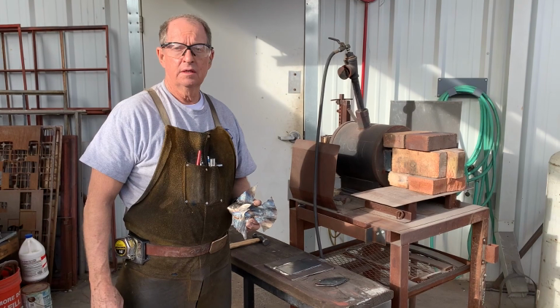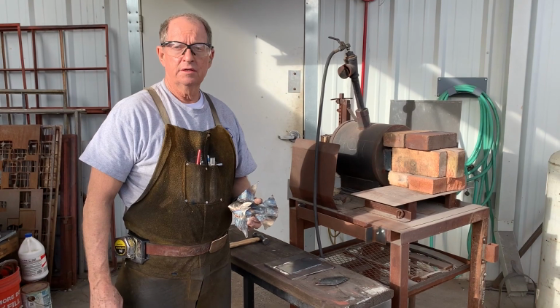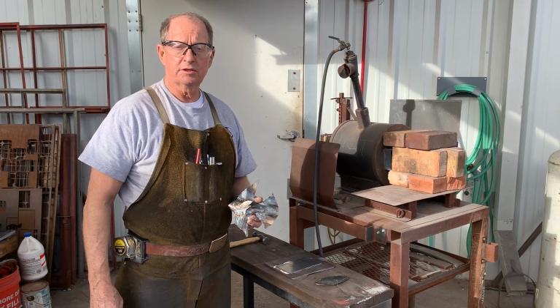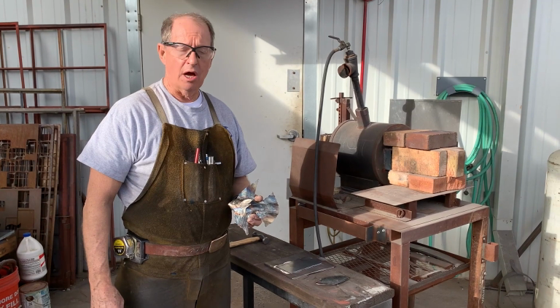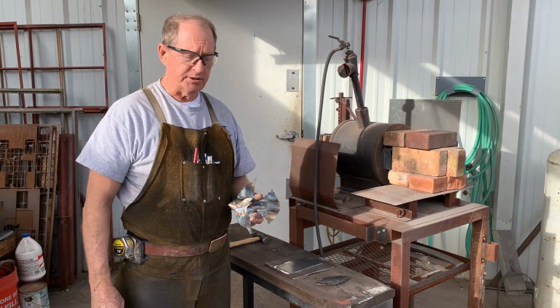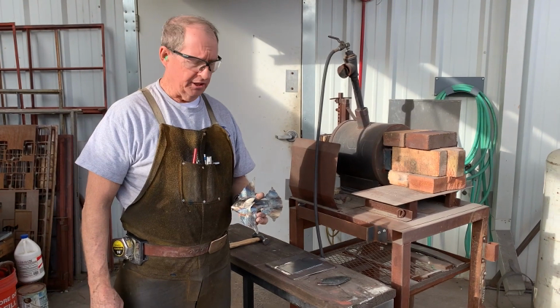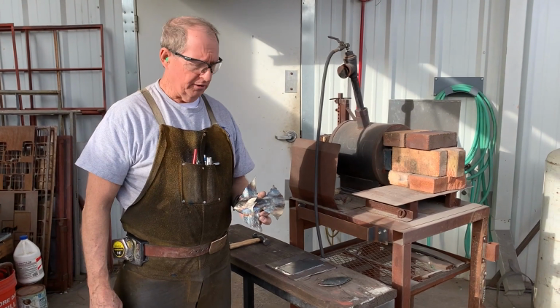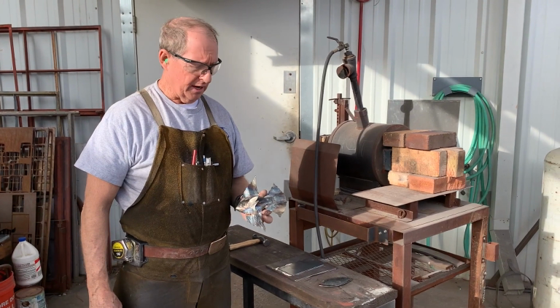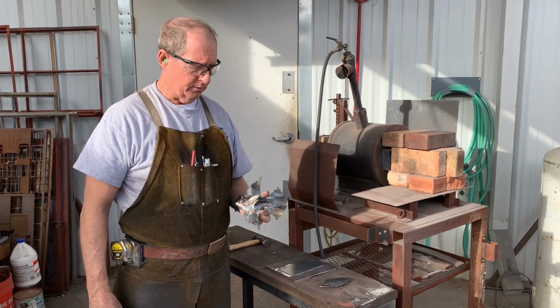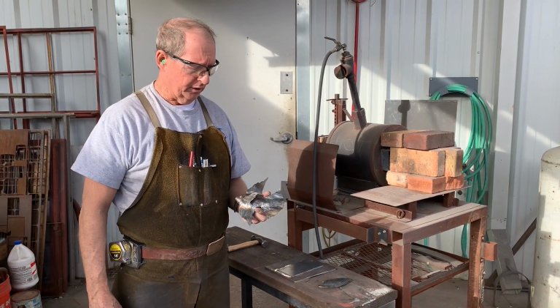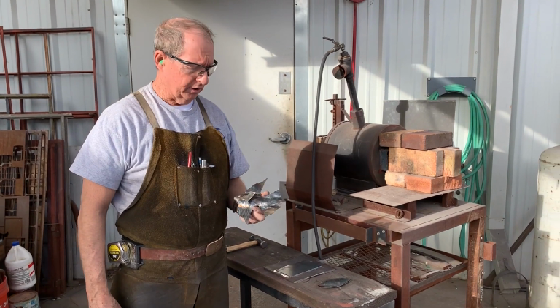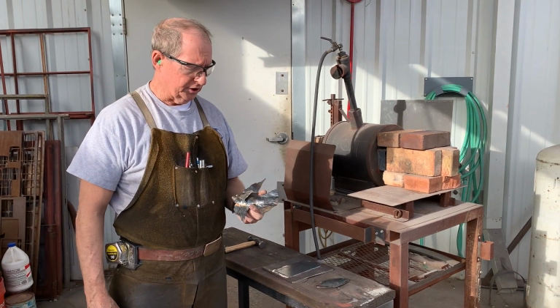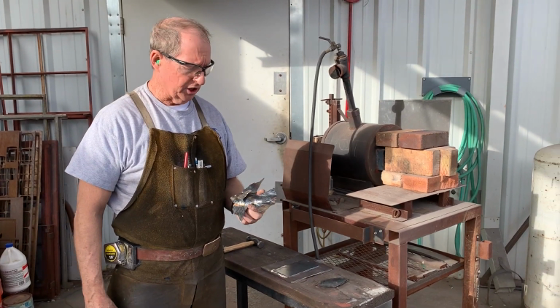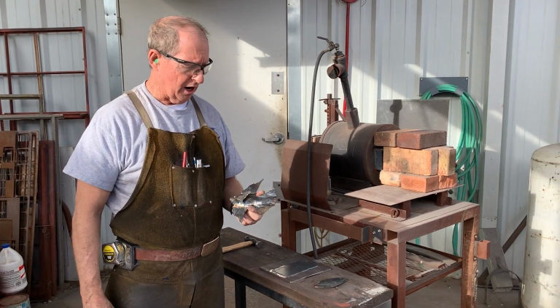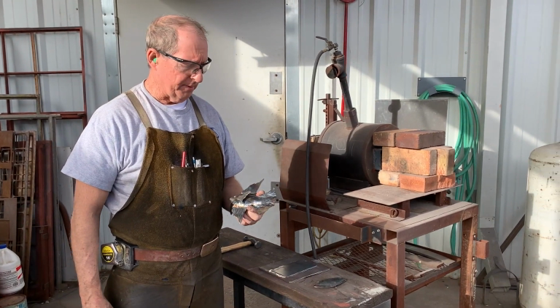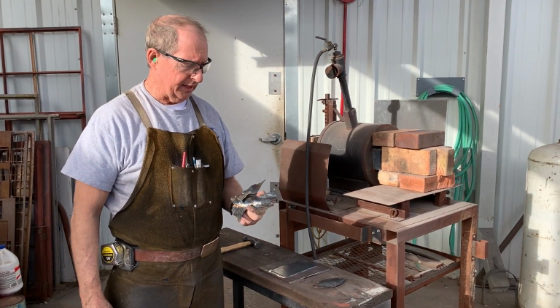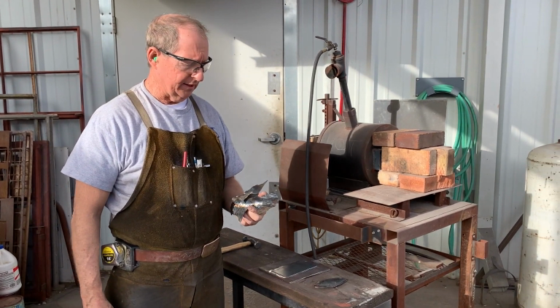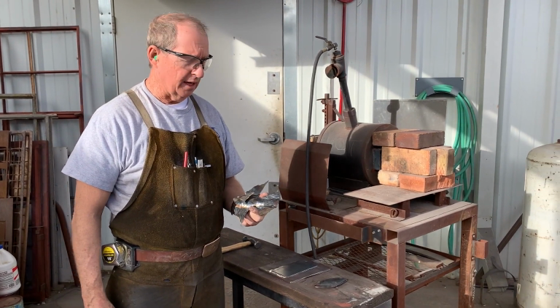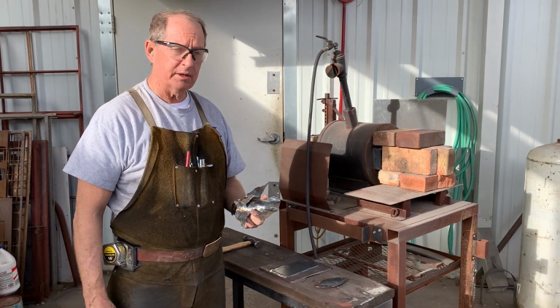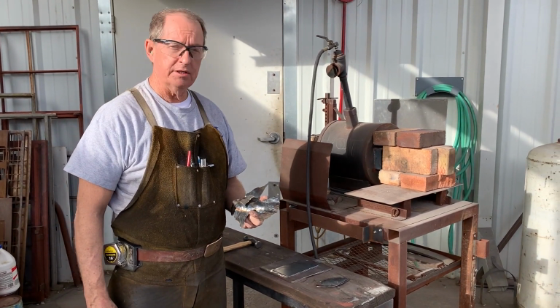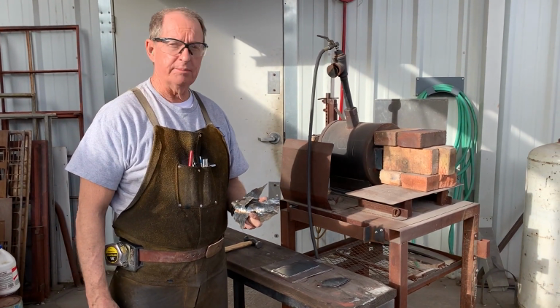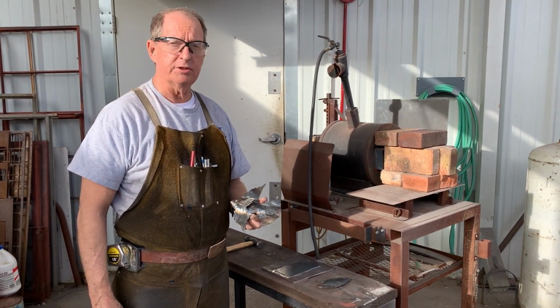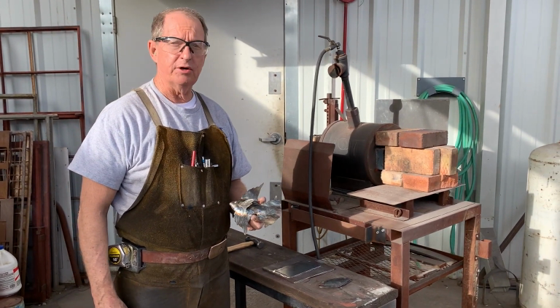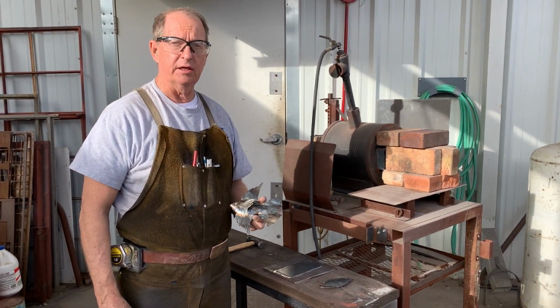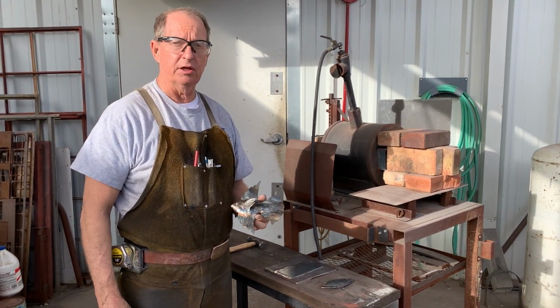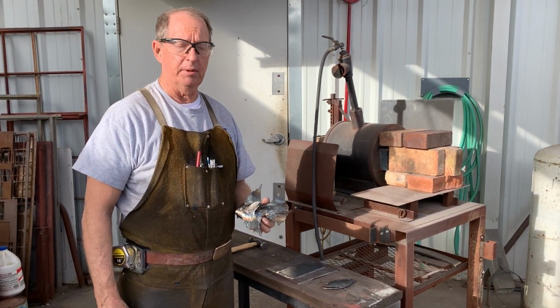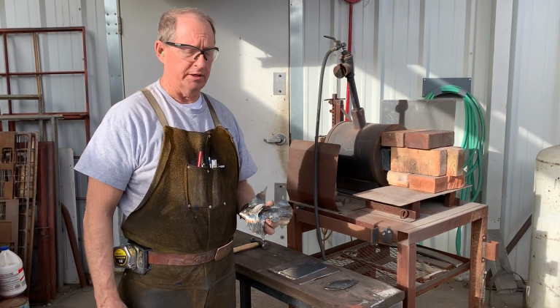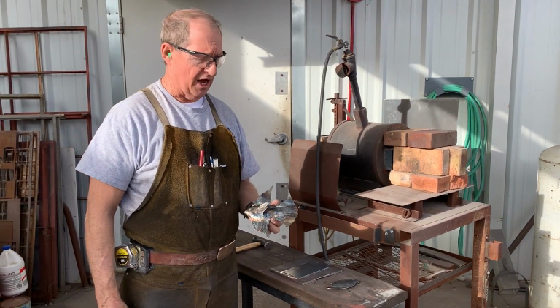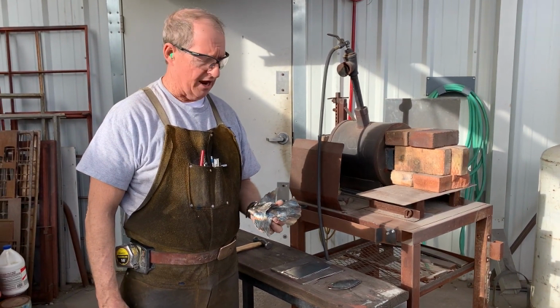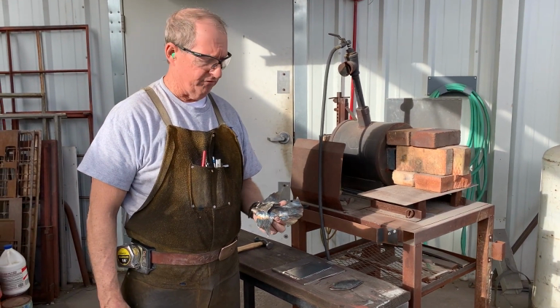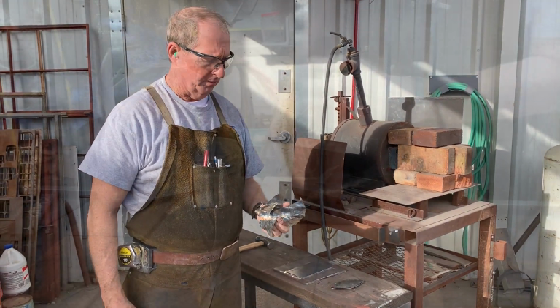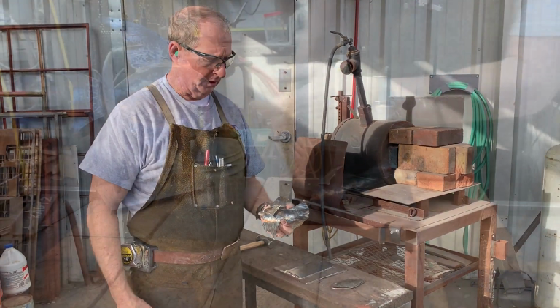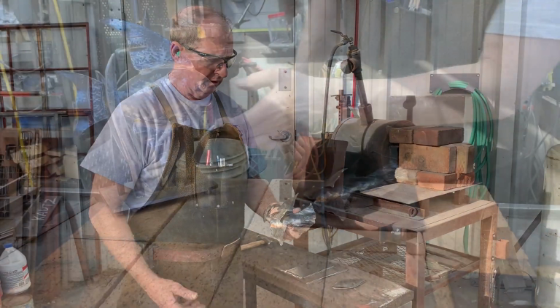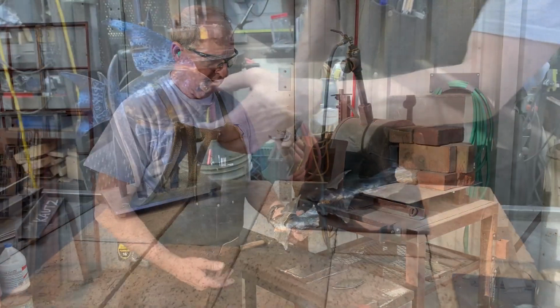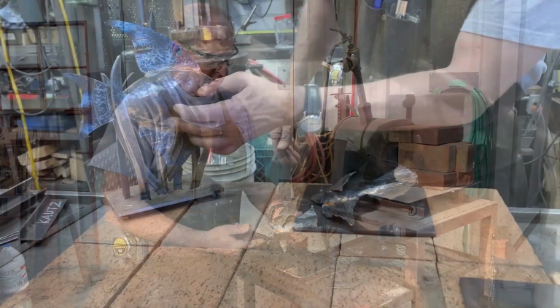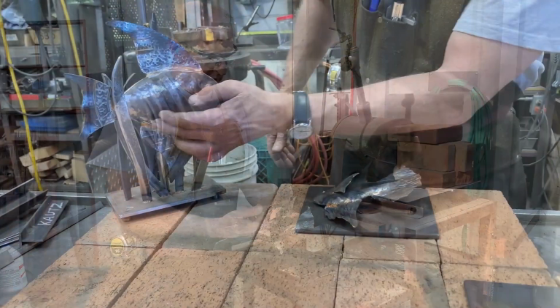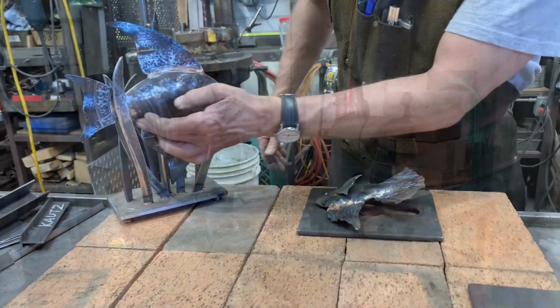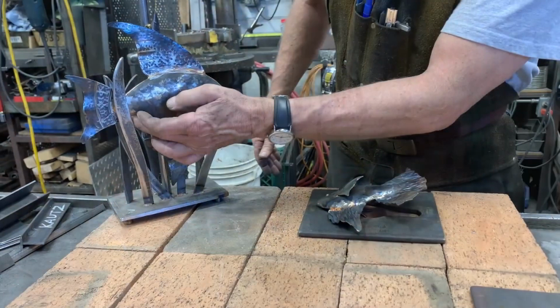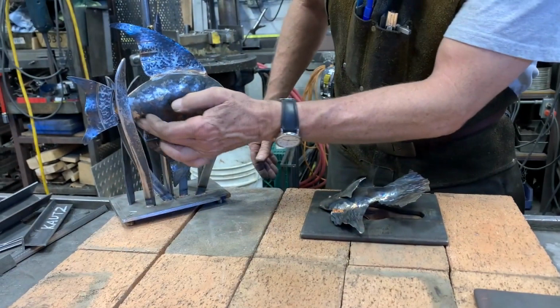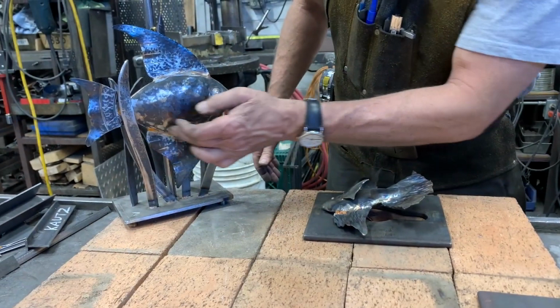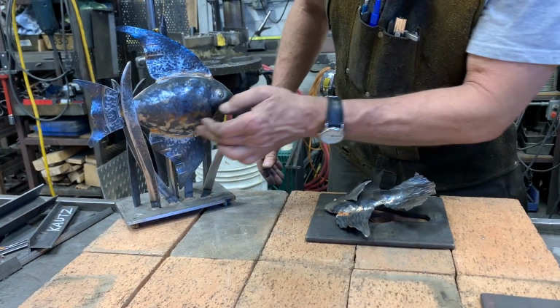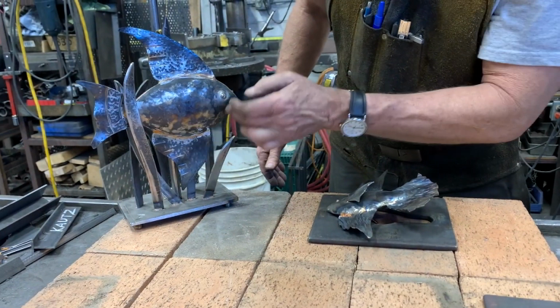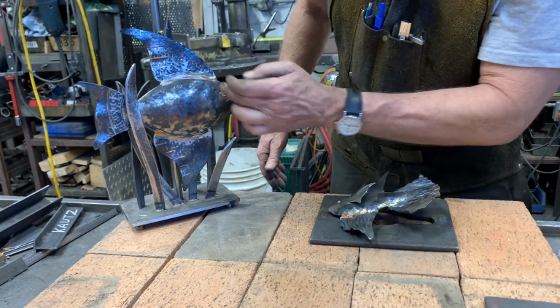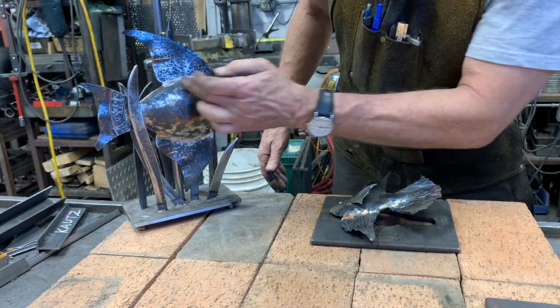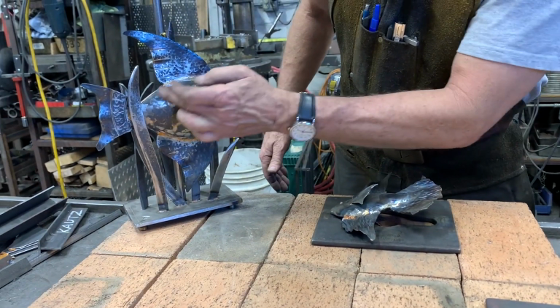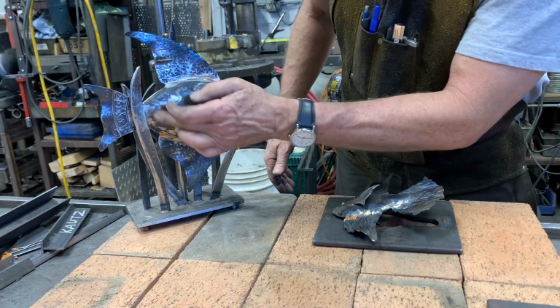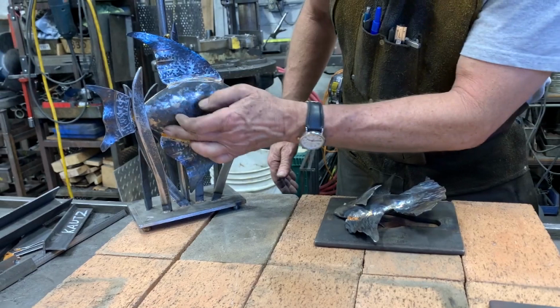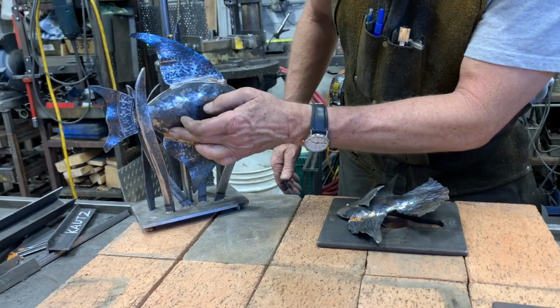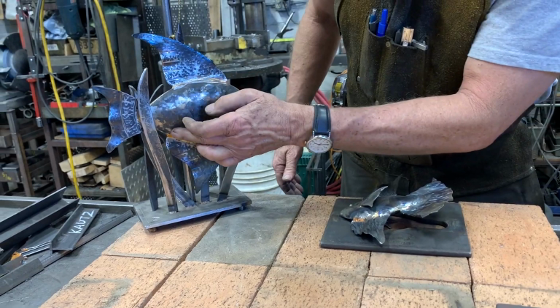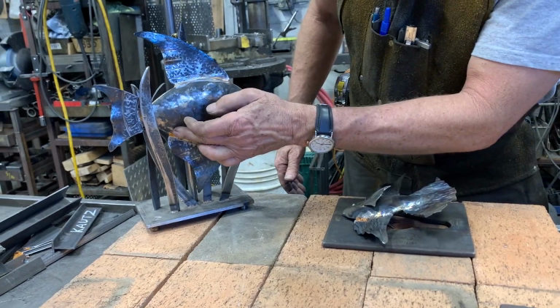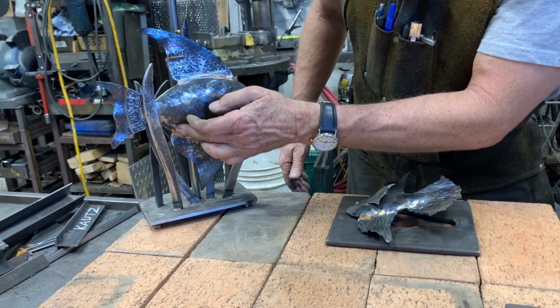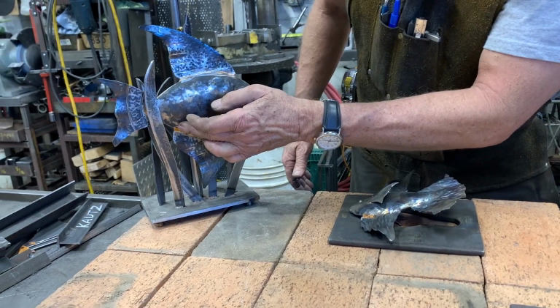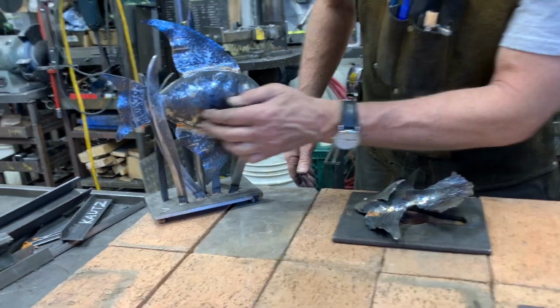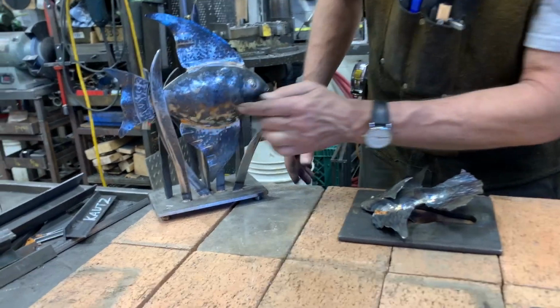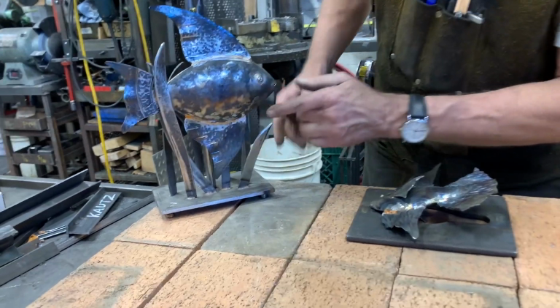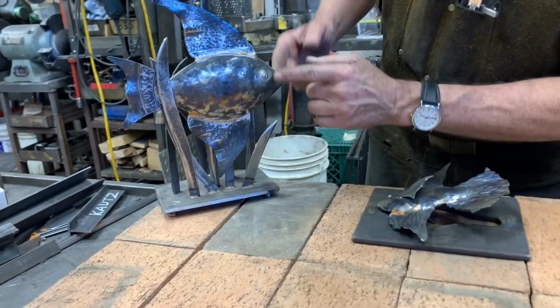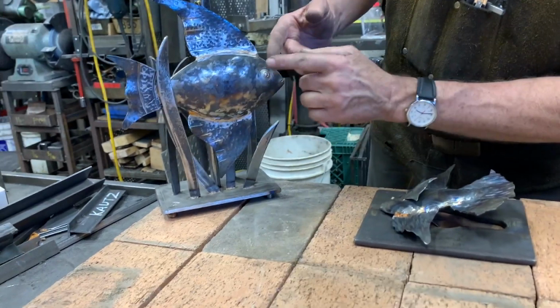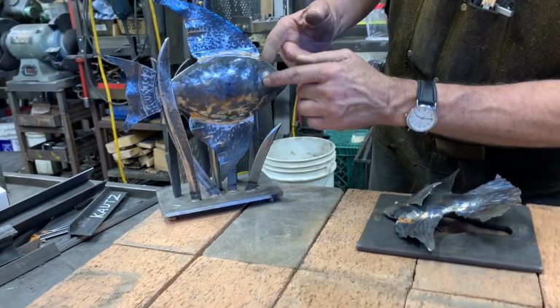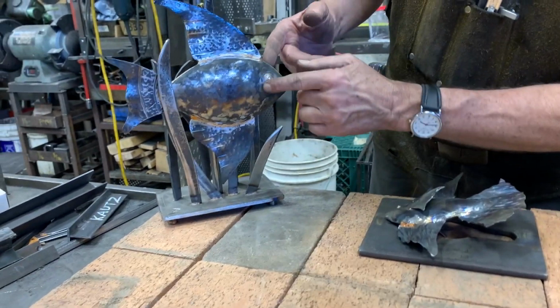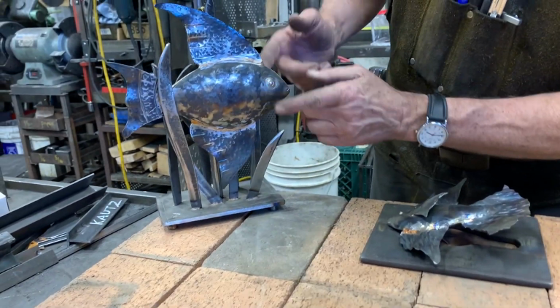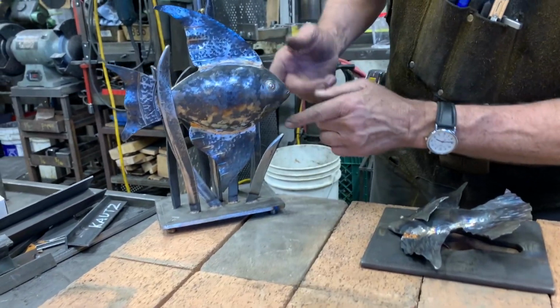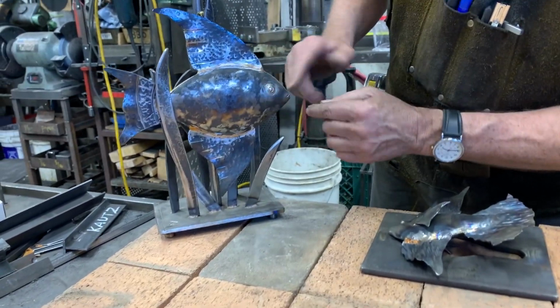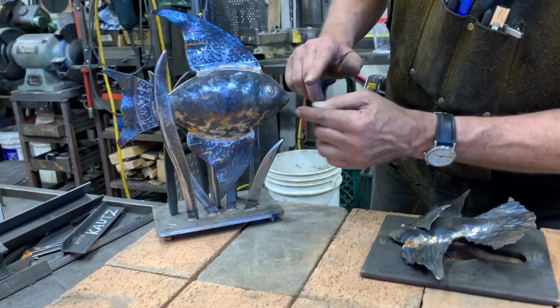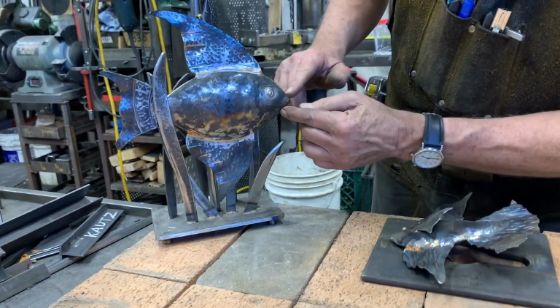Doug Thompson here and we're in our shop and I'm going to demonstrate a little bit of die forming. This is a die formed shape and then I've punched out the eye.